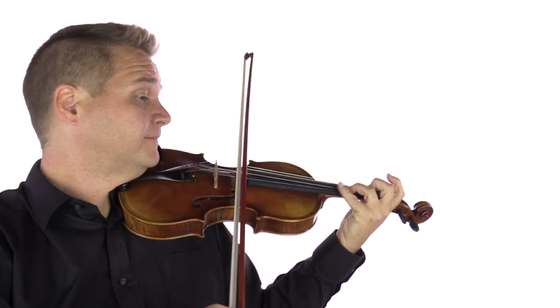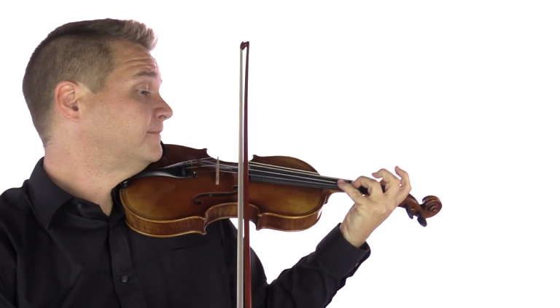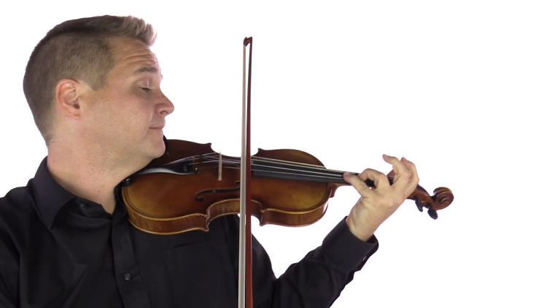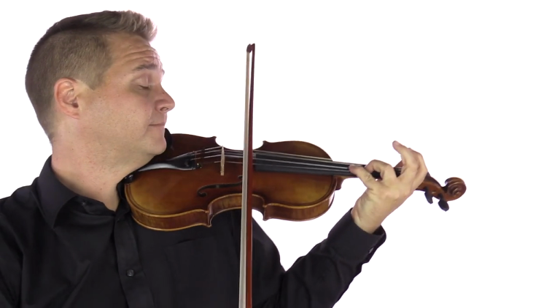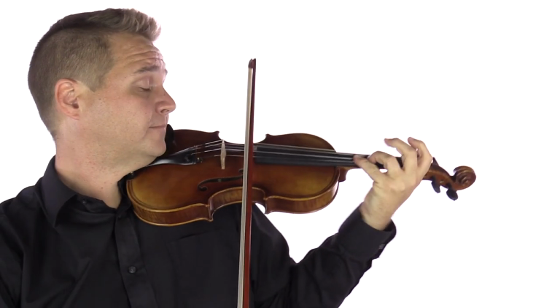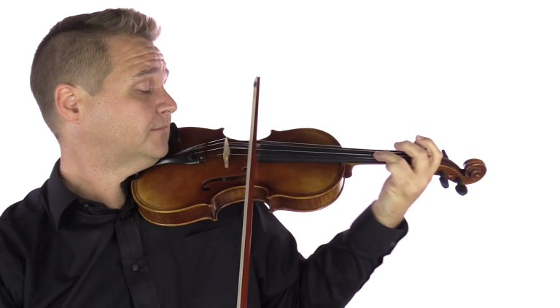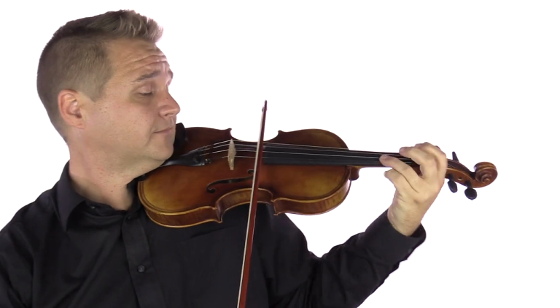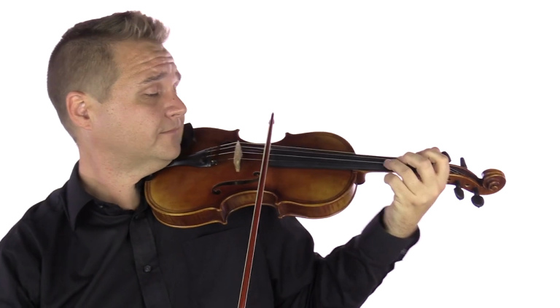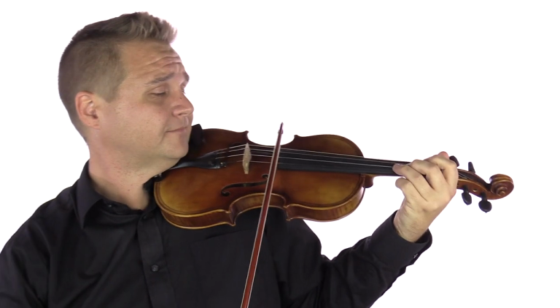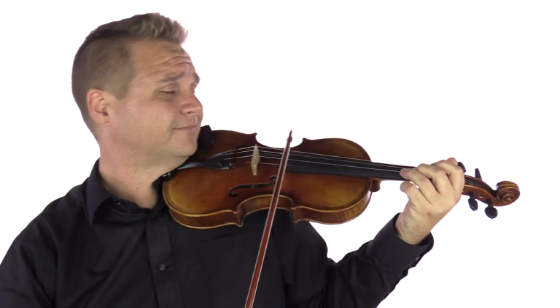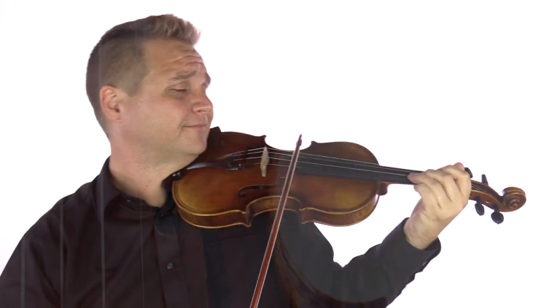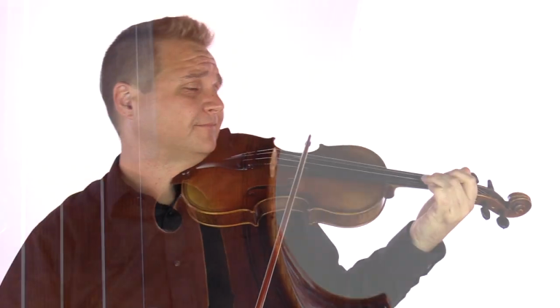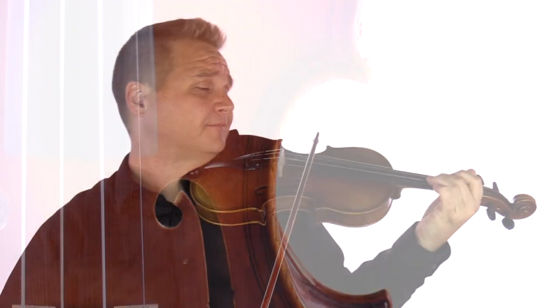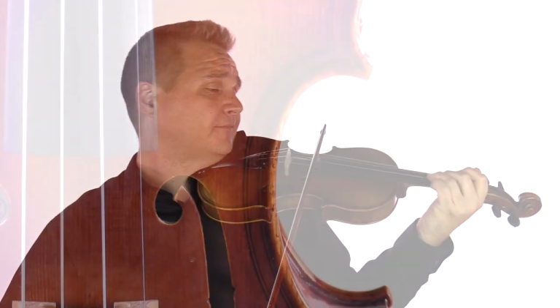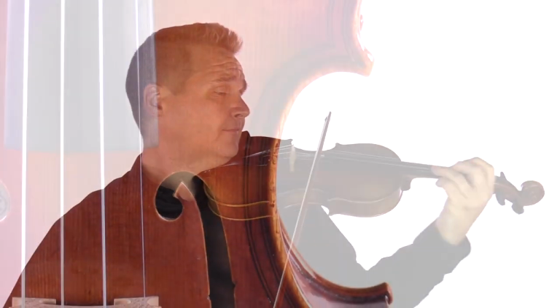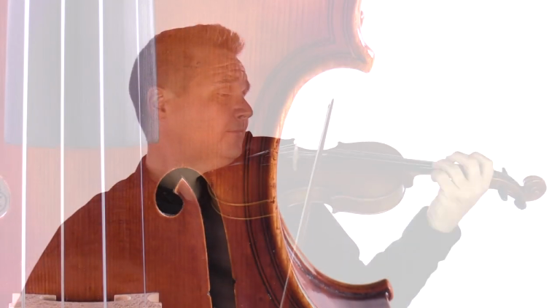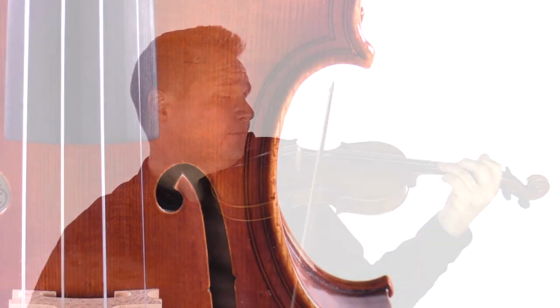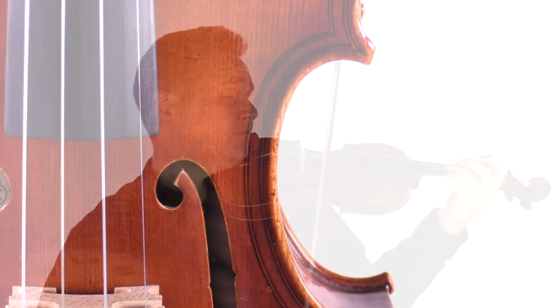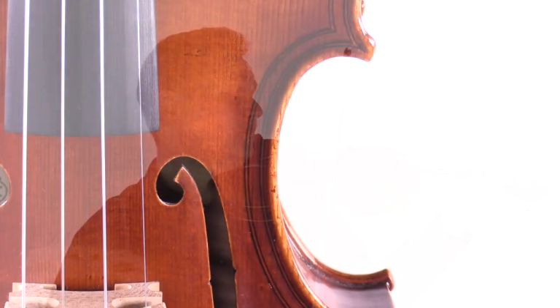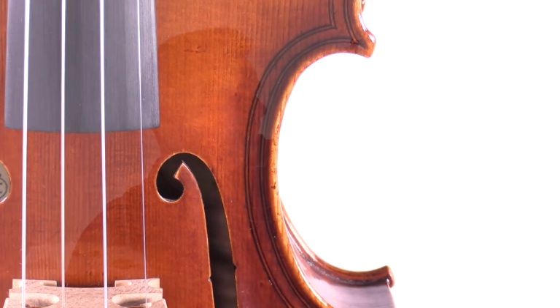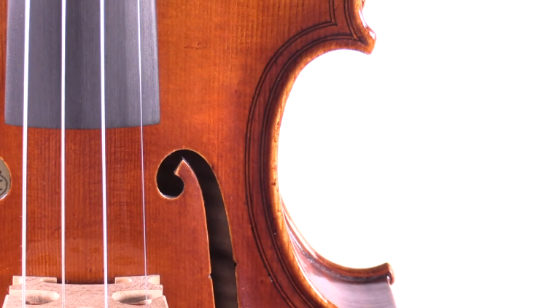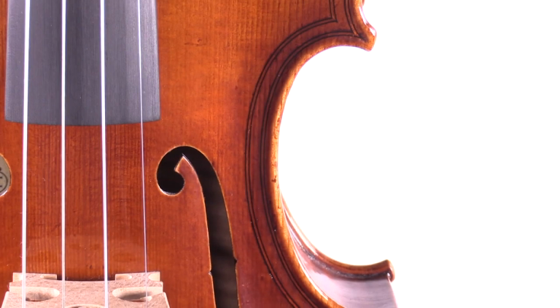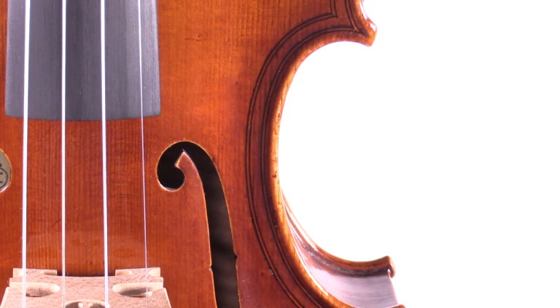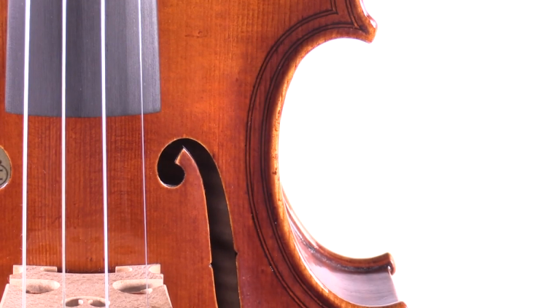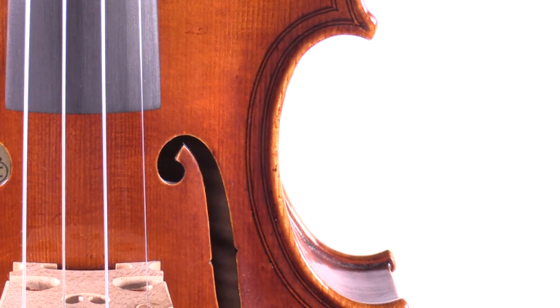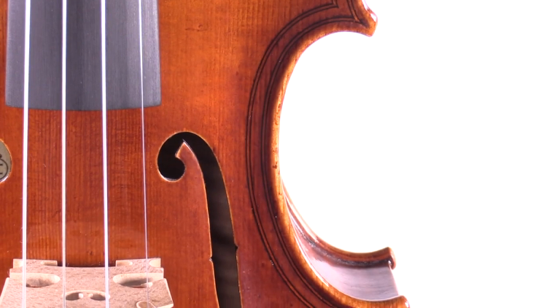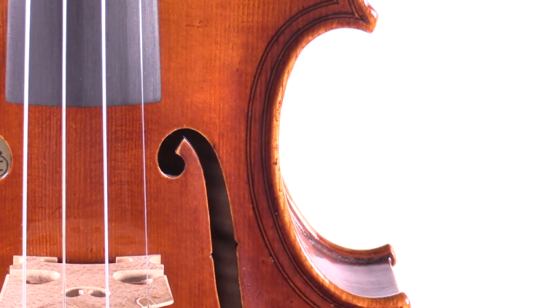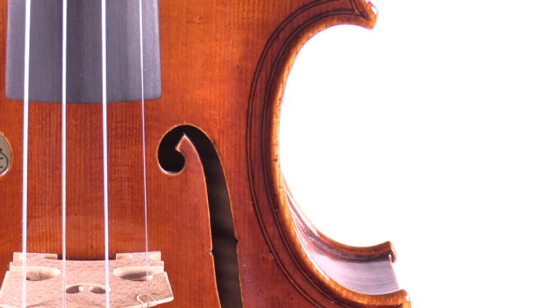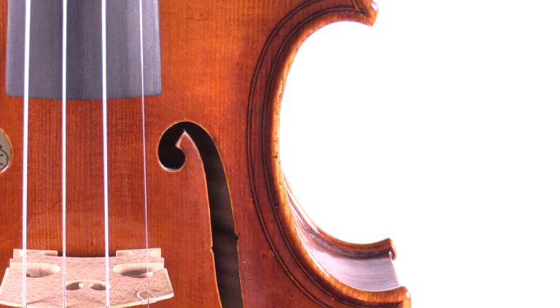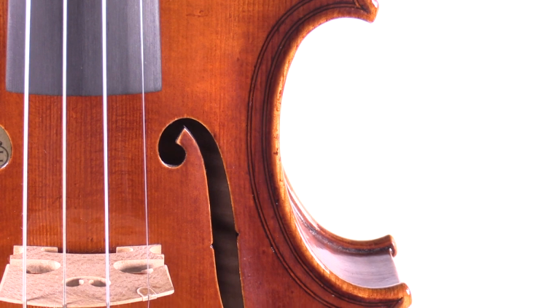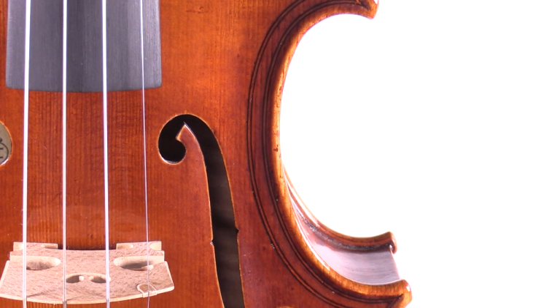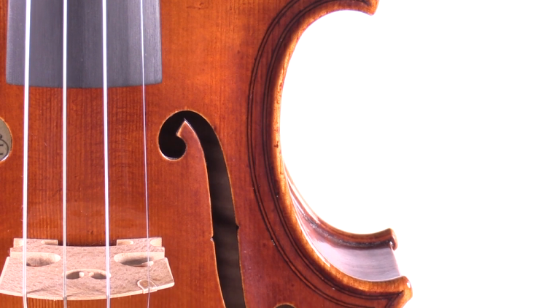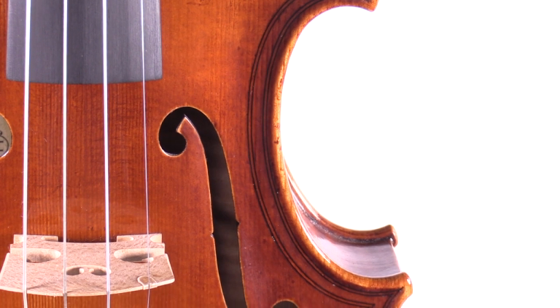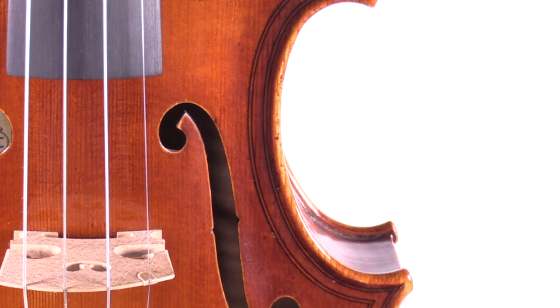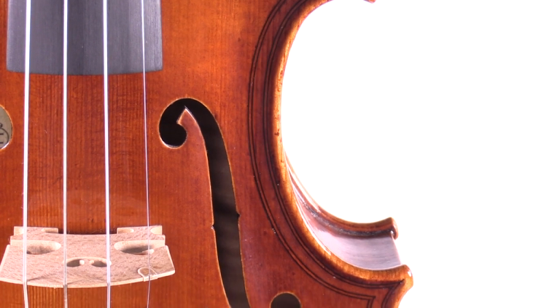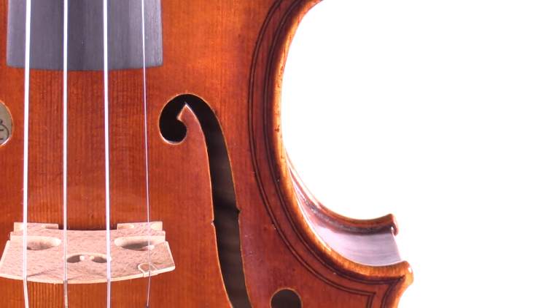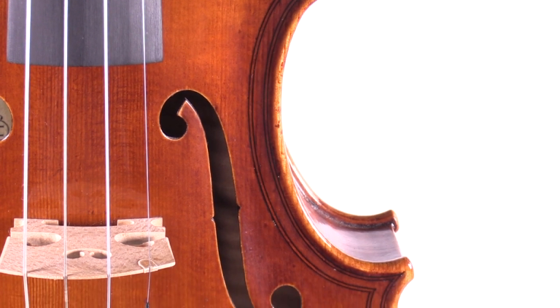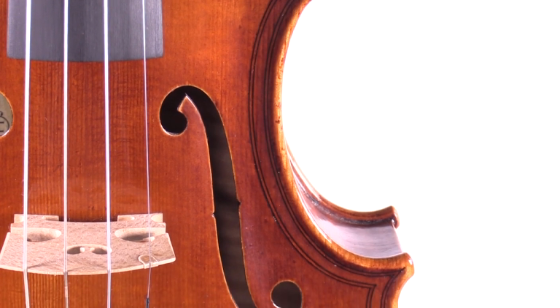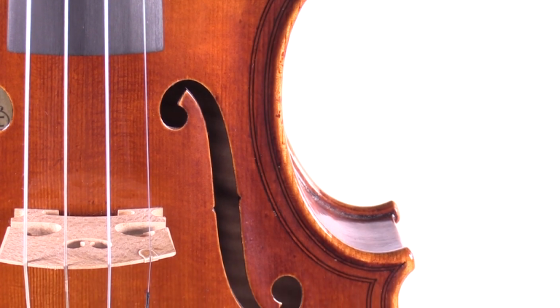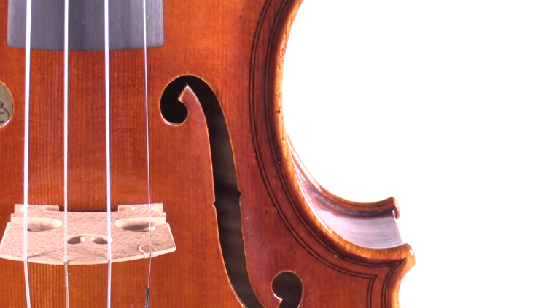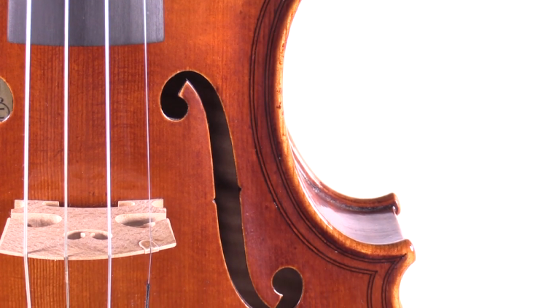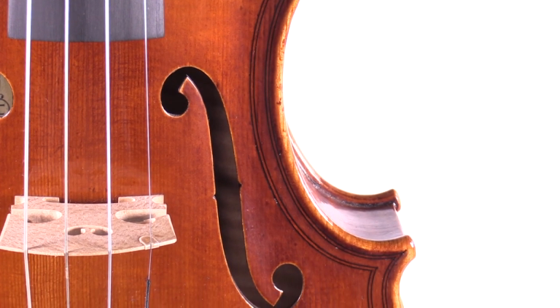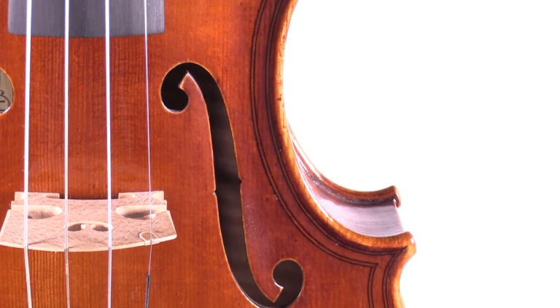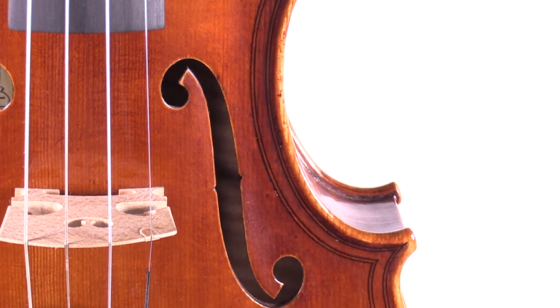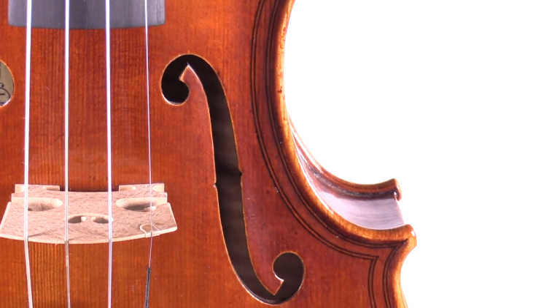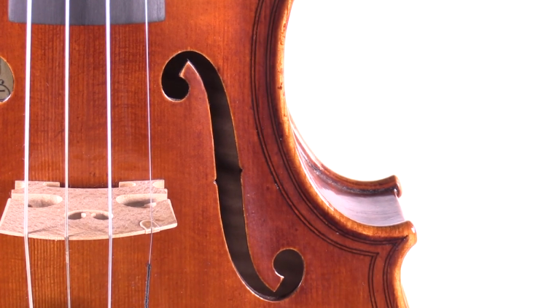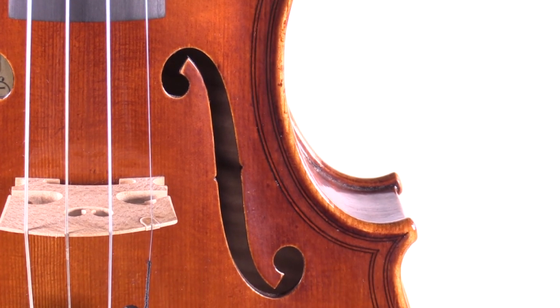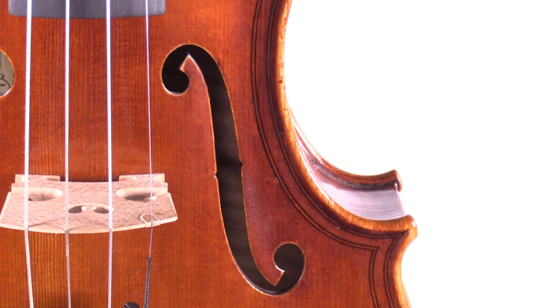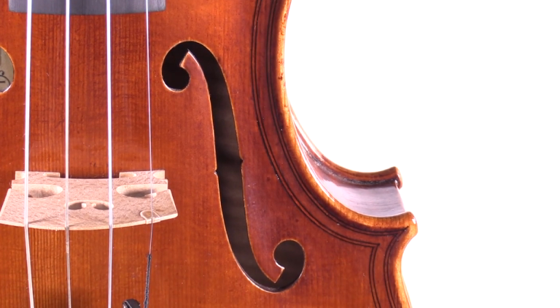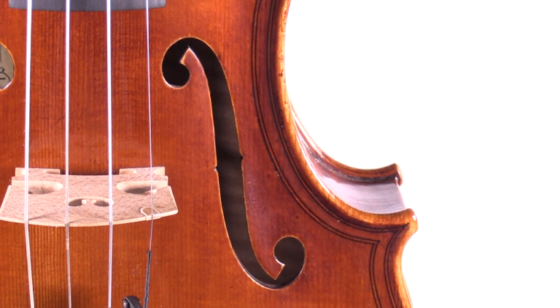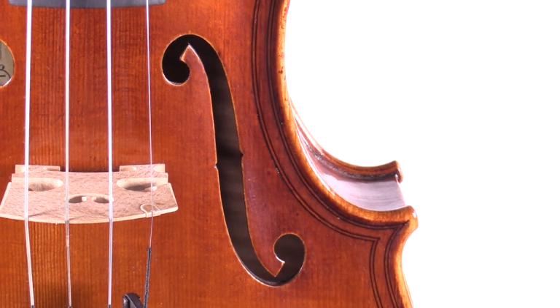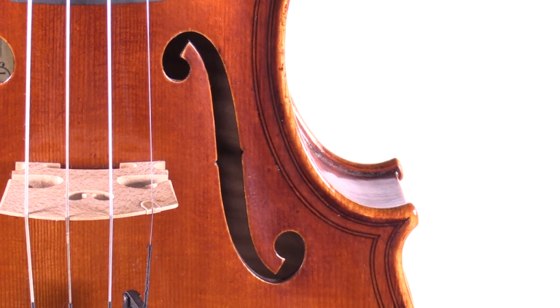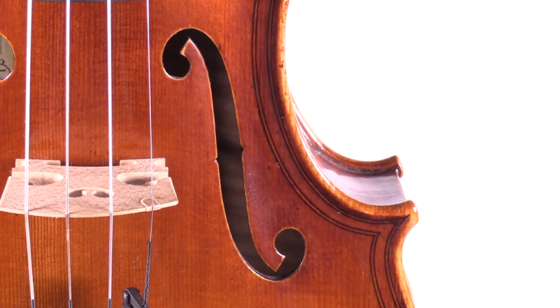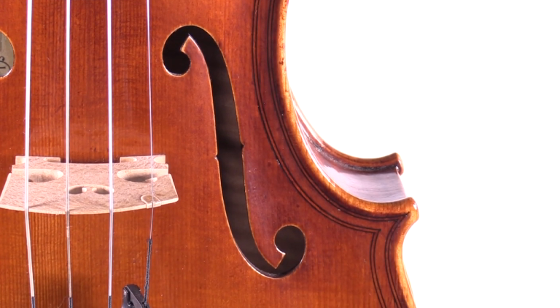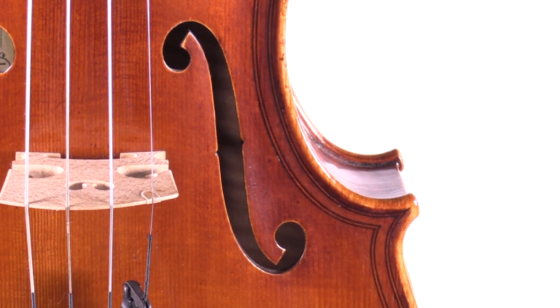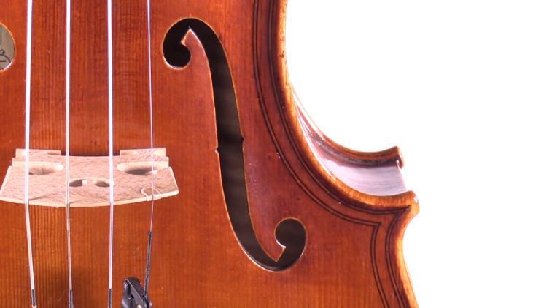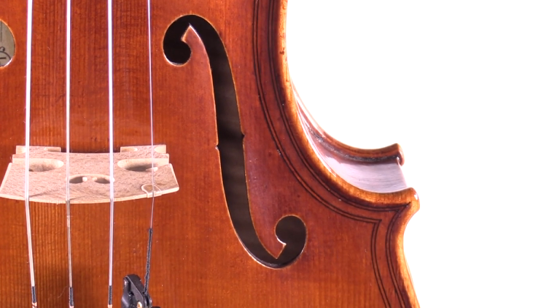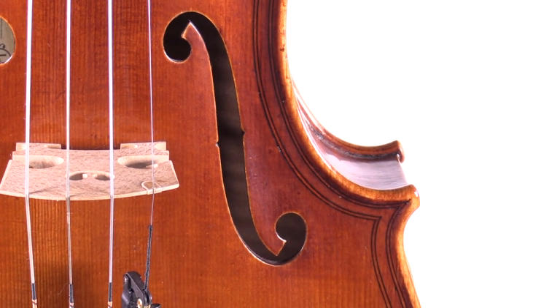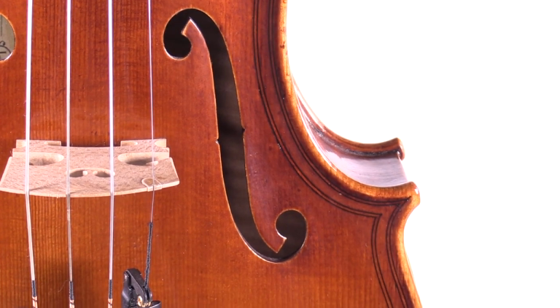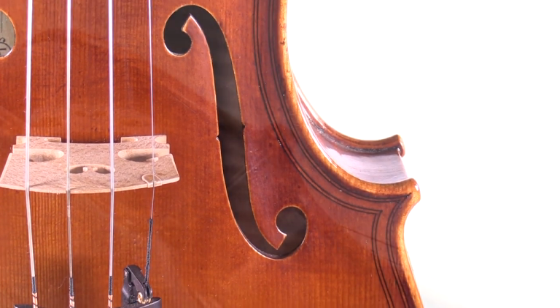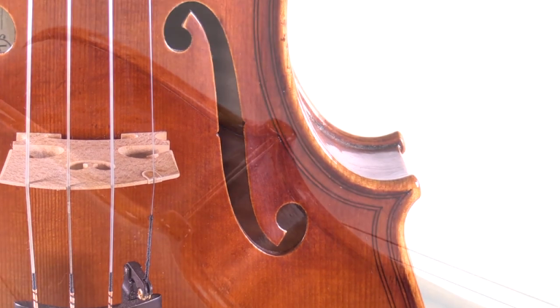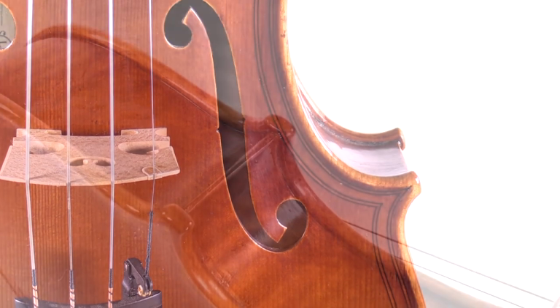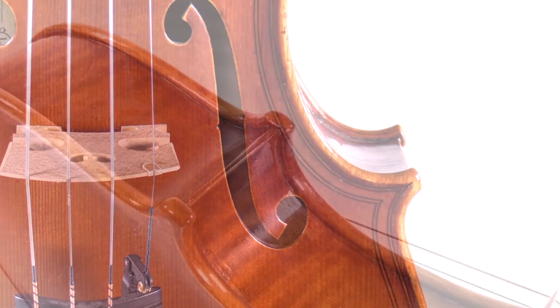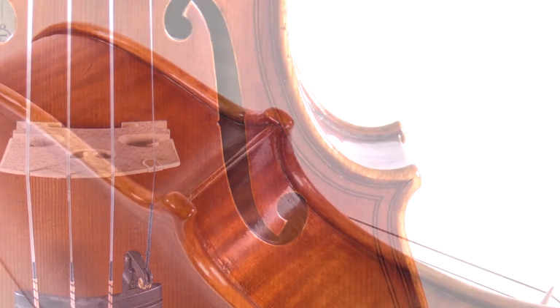The Maginis are immediately identifiable by the beautiful double purfling on the front and back.